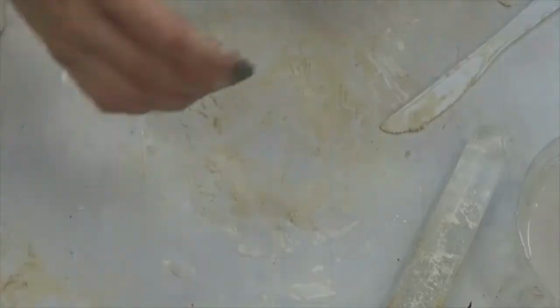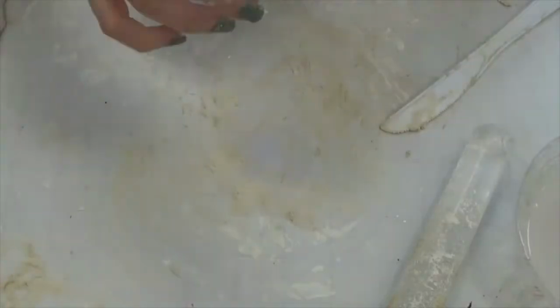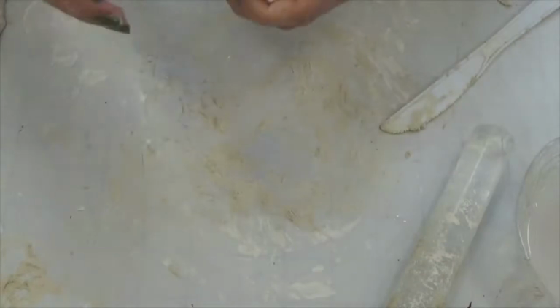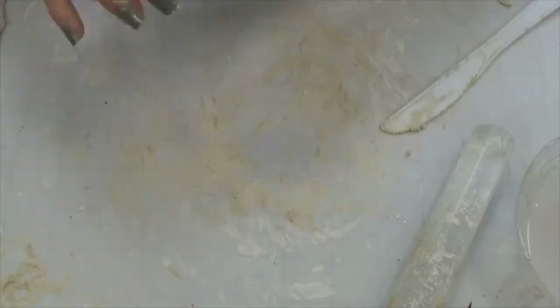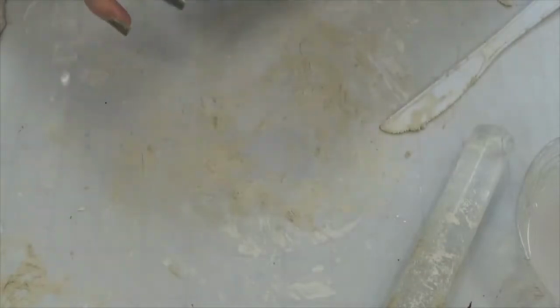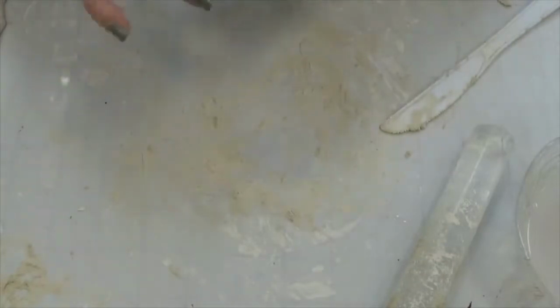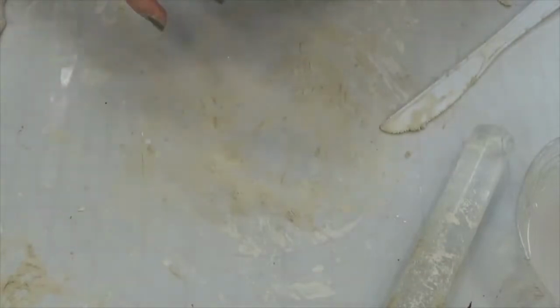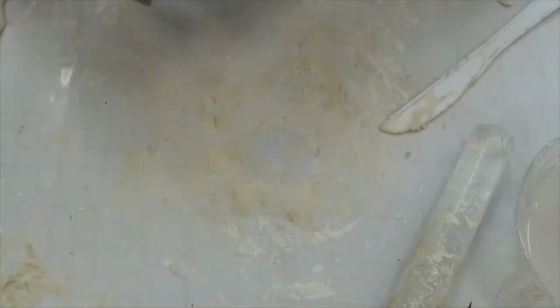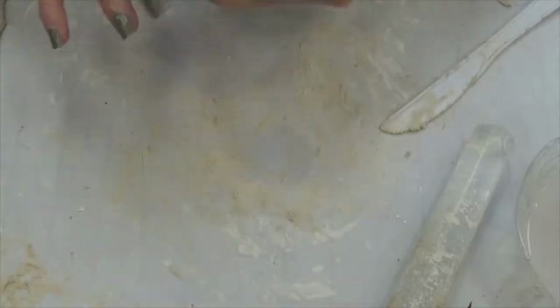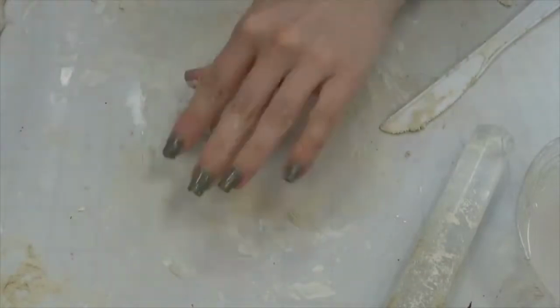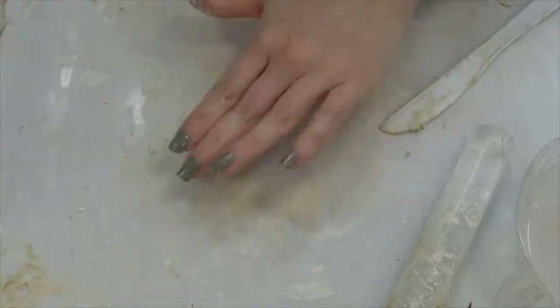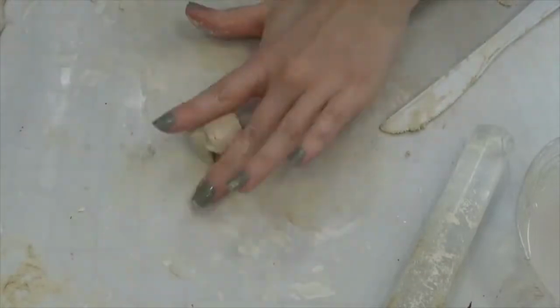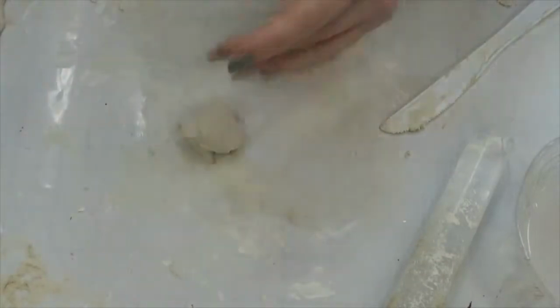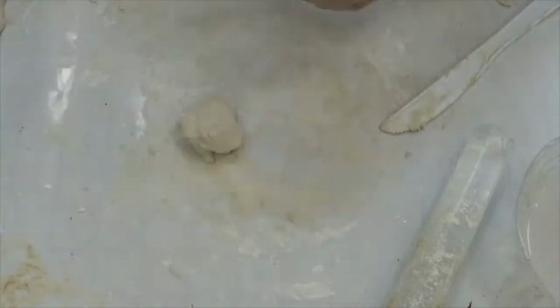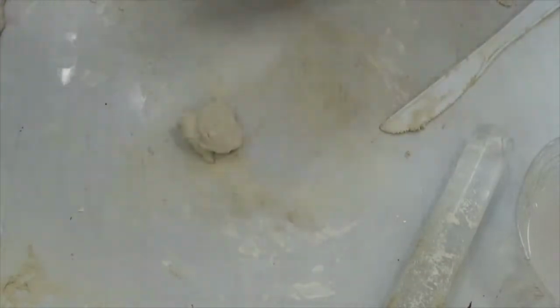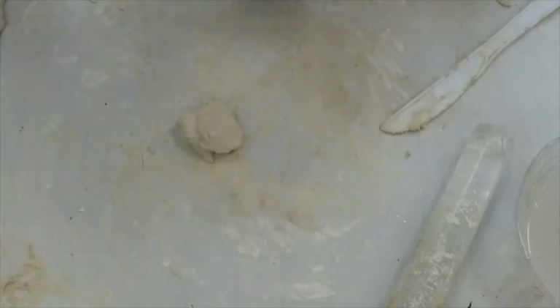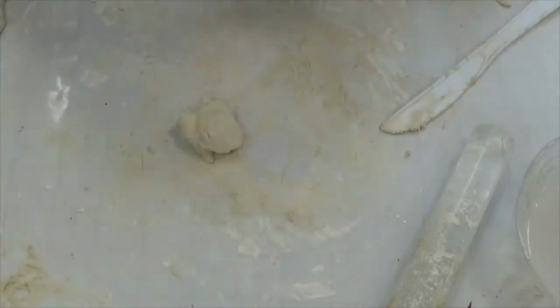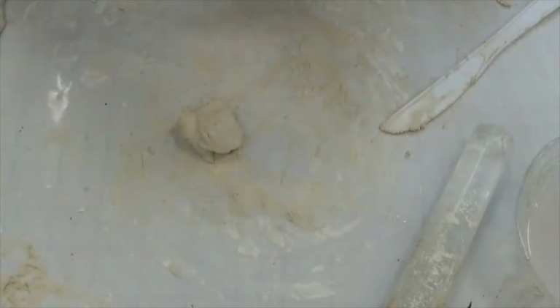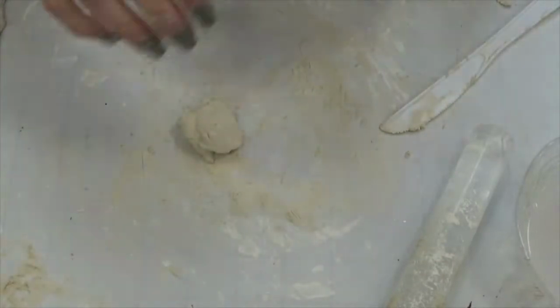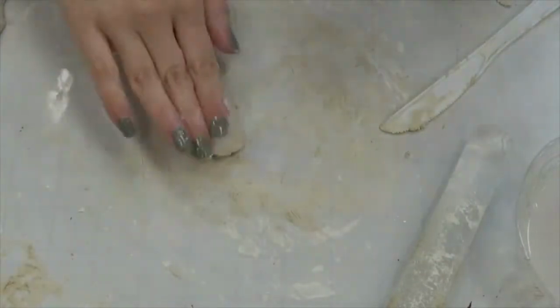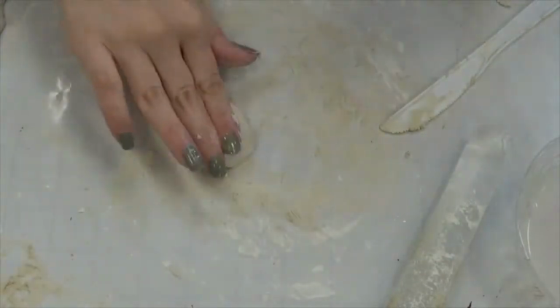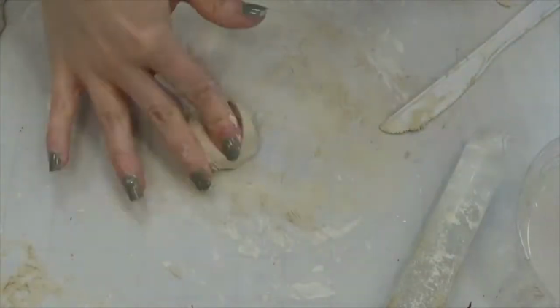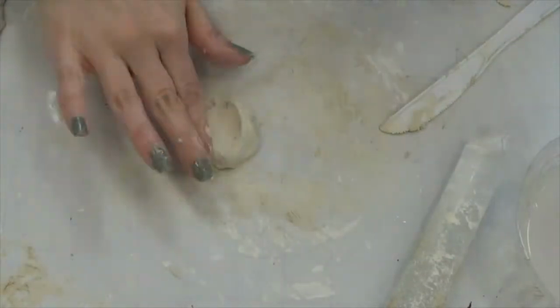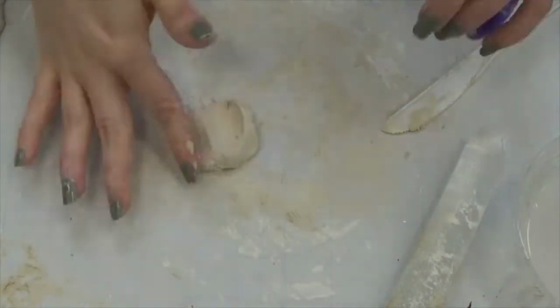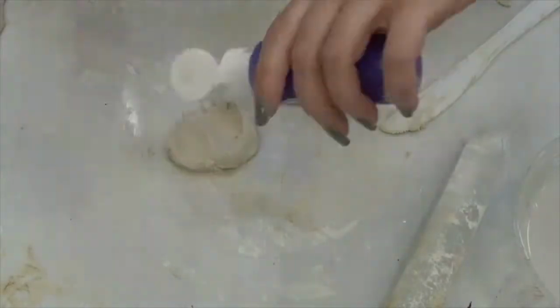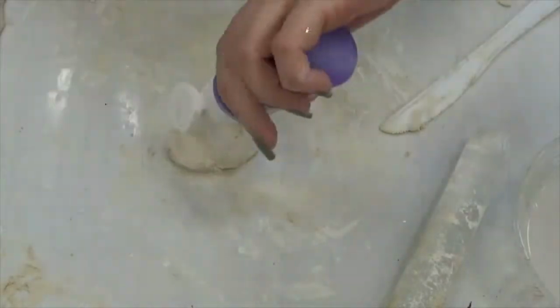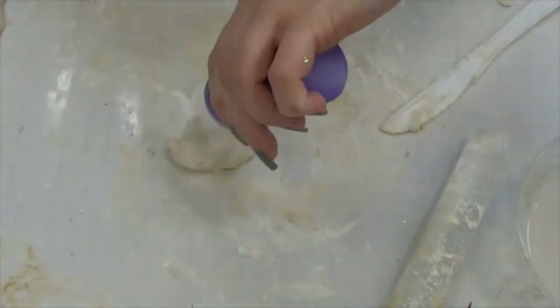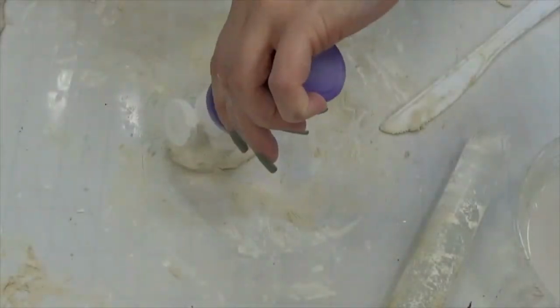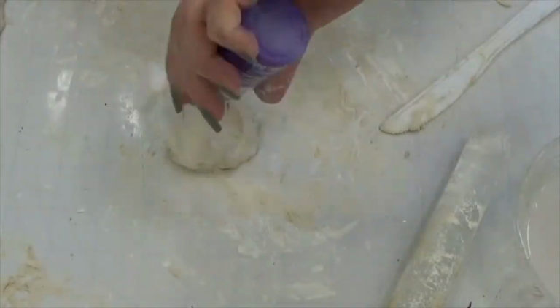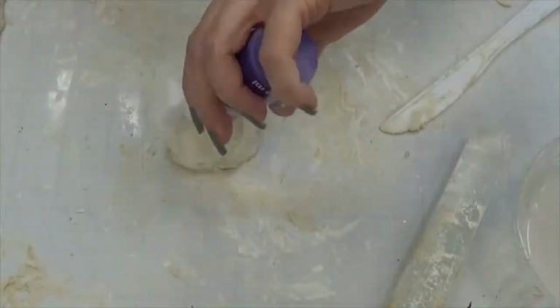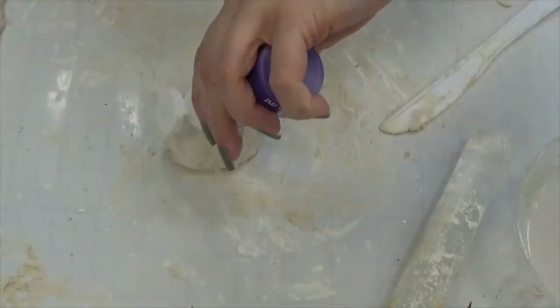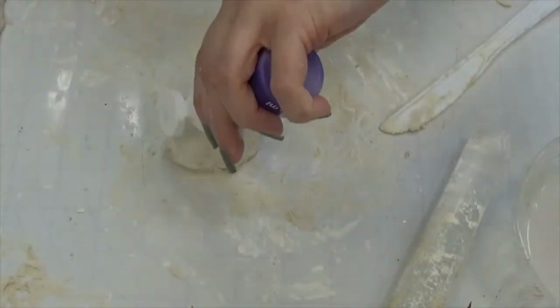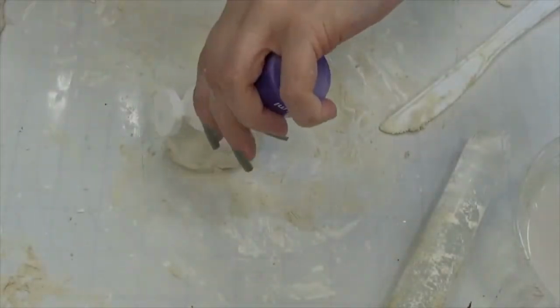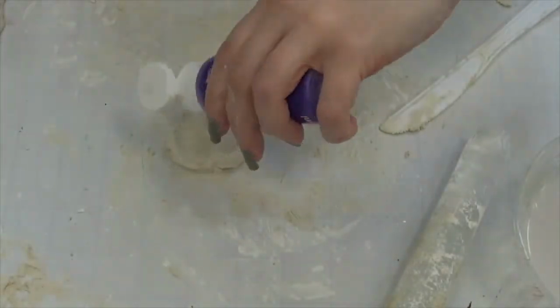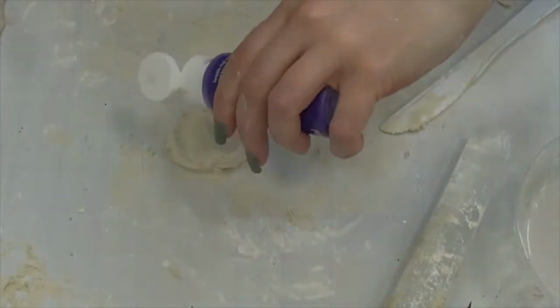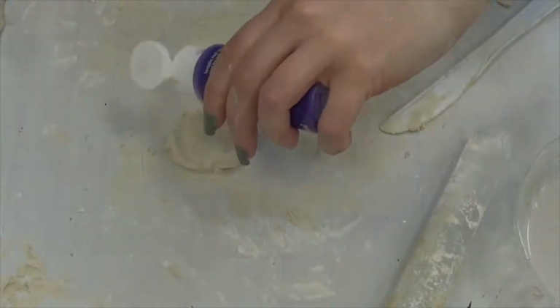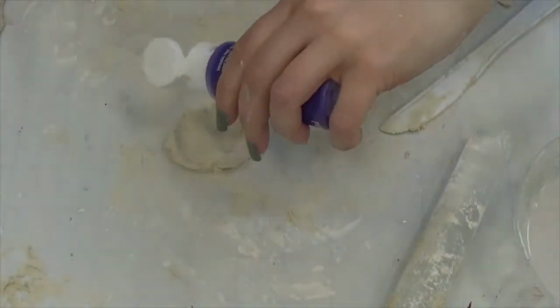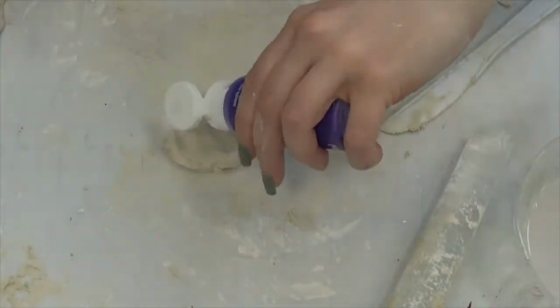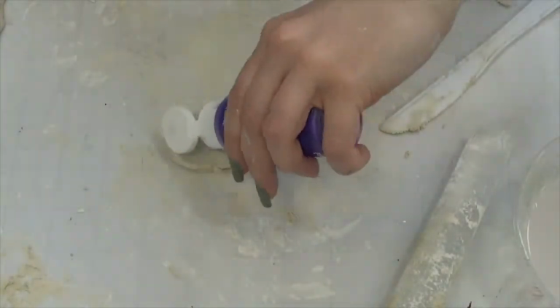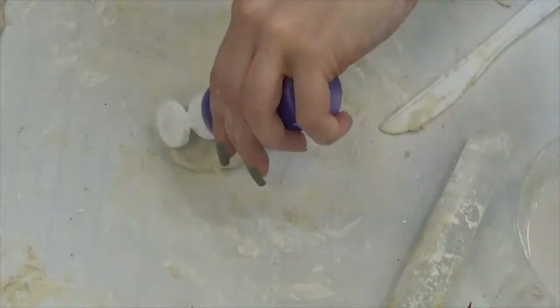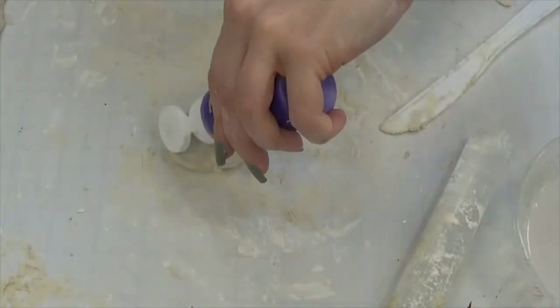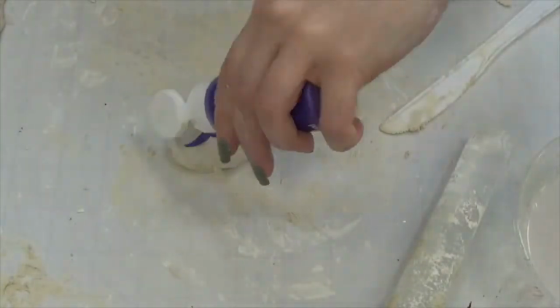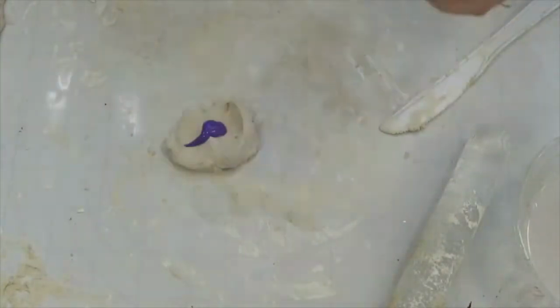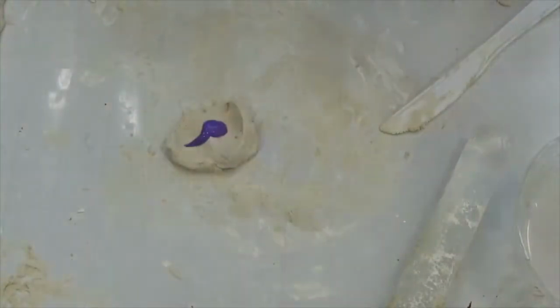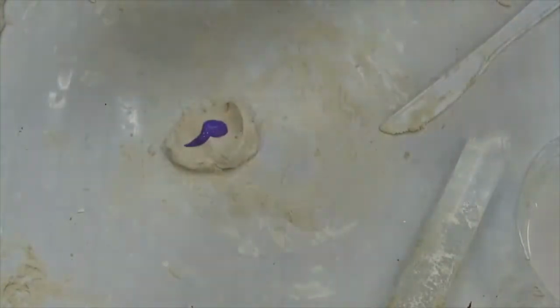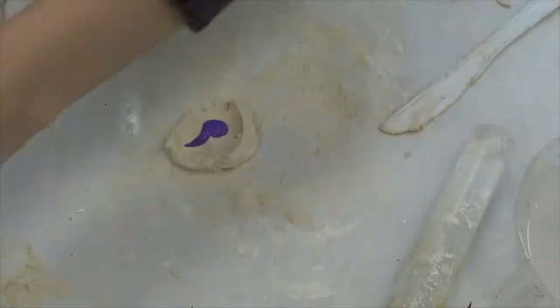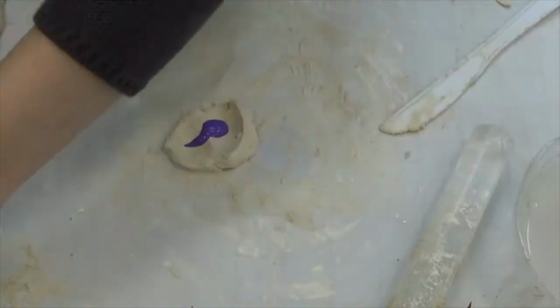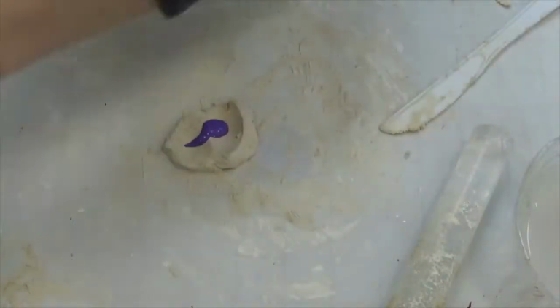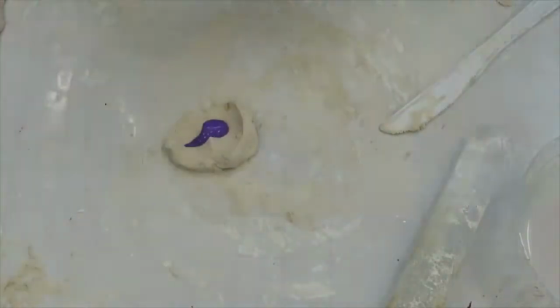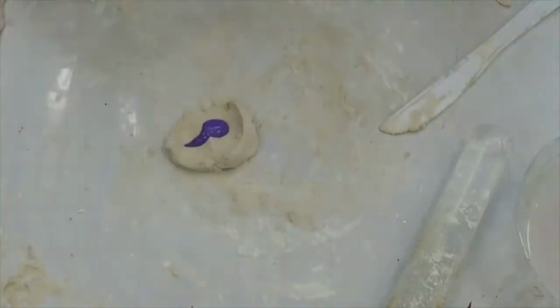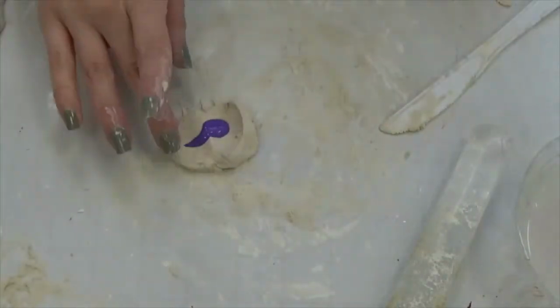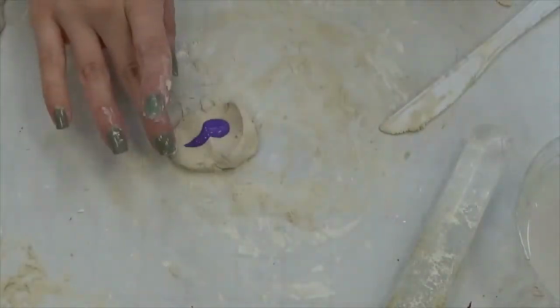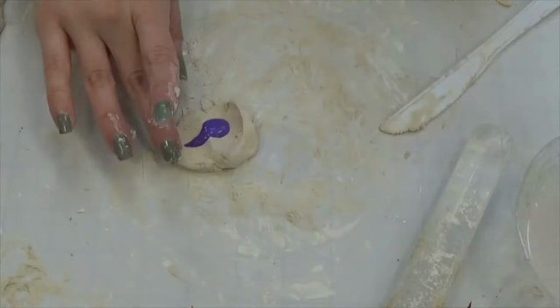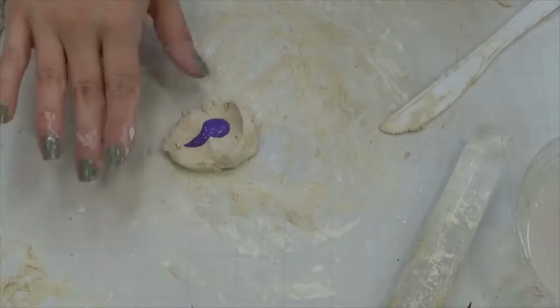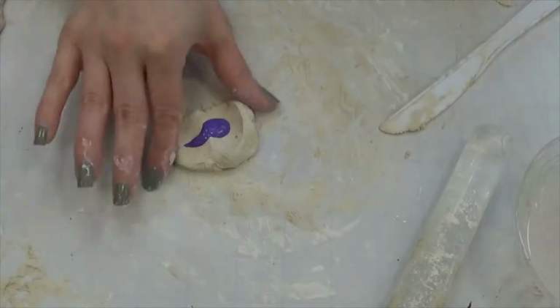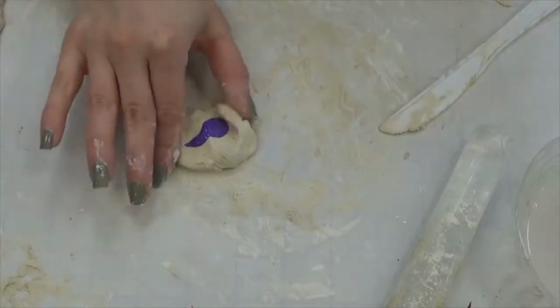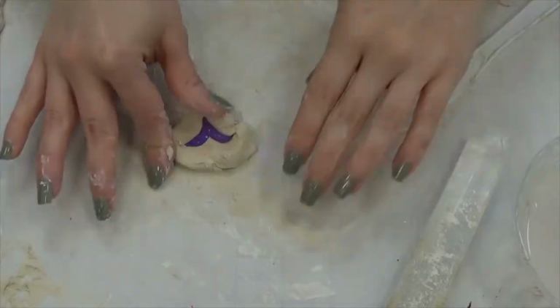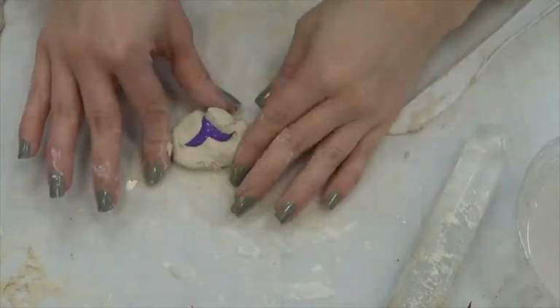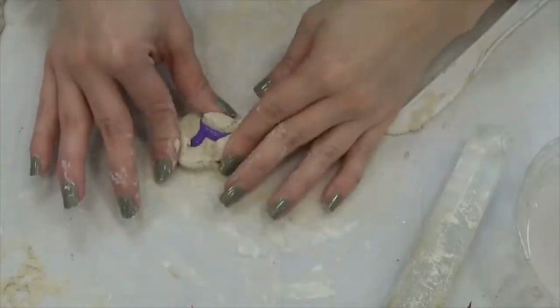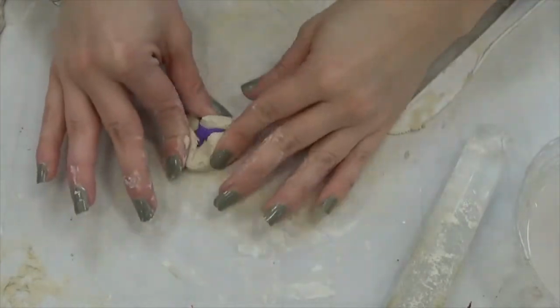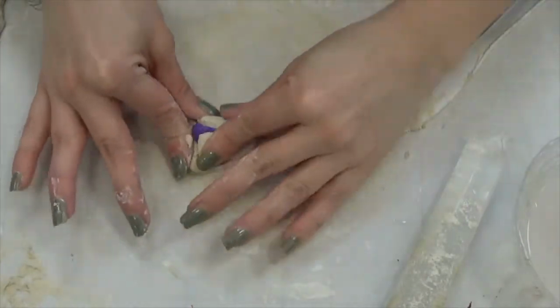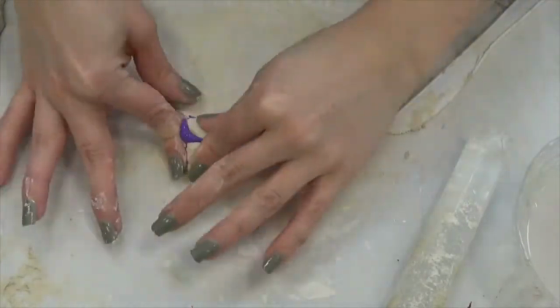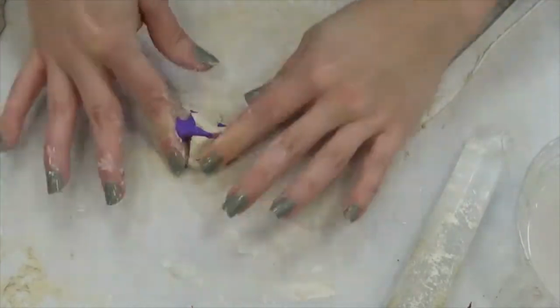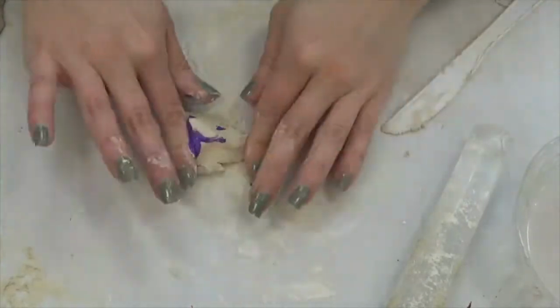Next, I'm going to show you how to make the multi-circle wall hanging. This is messy, so definitely extra protect the table.